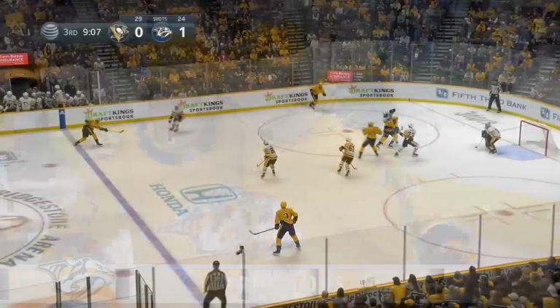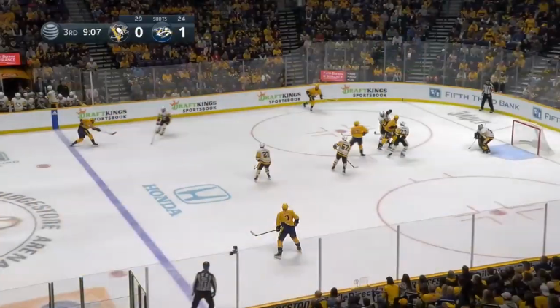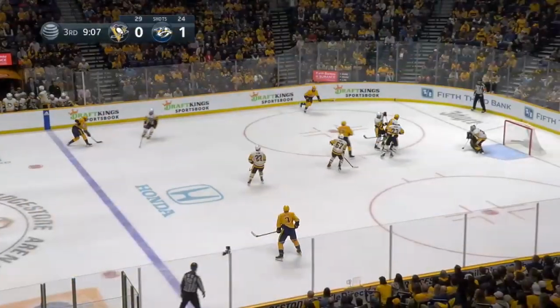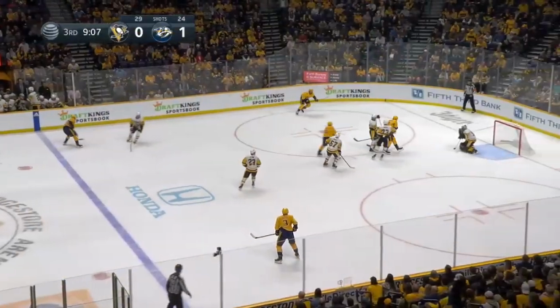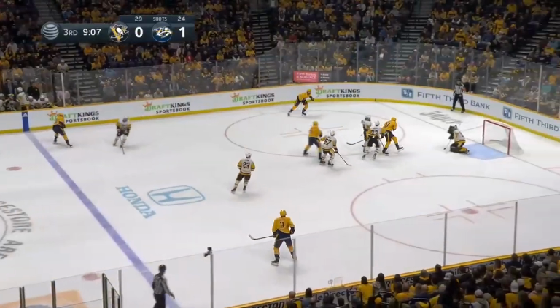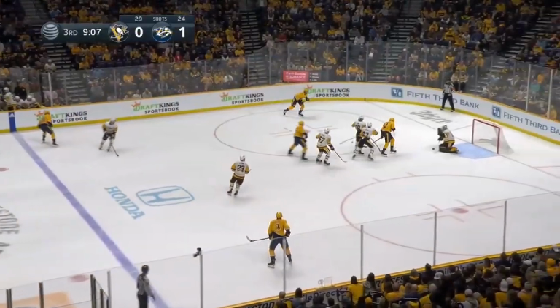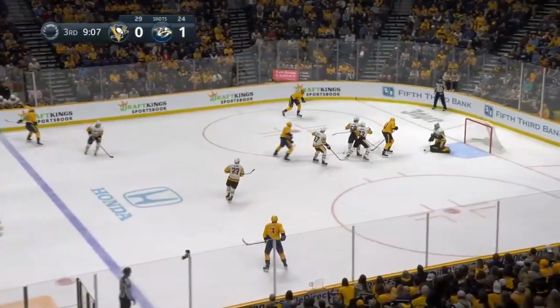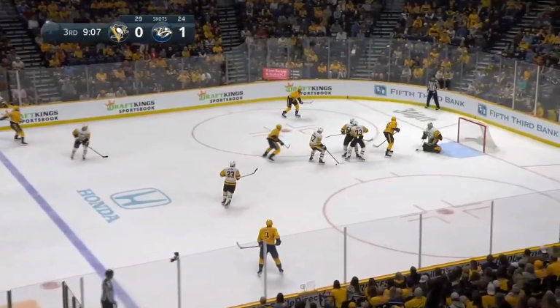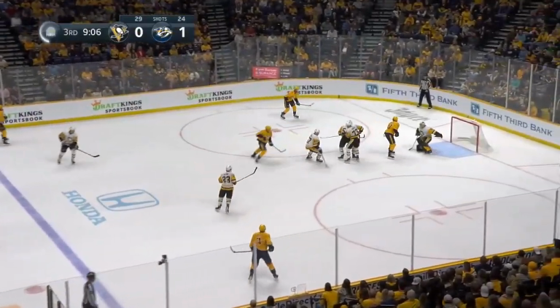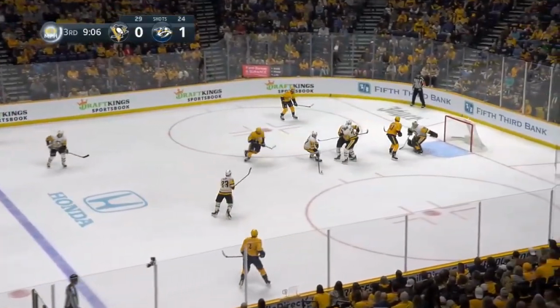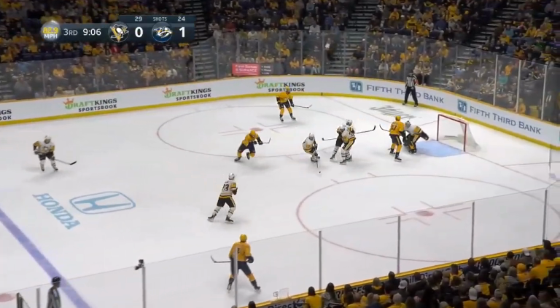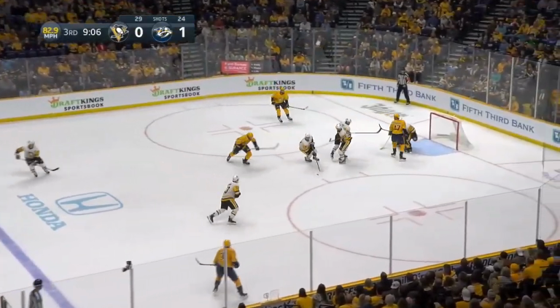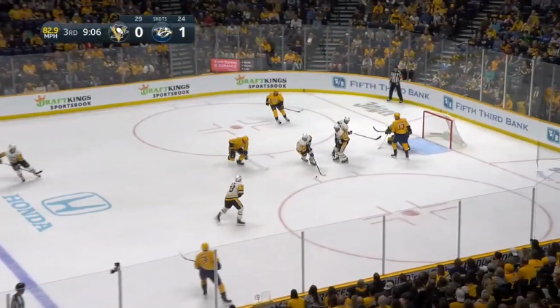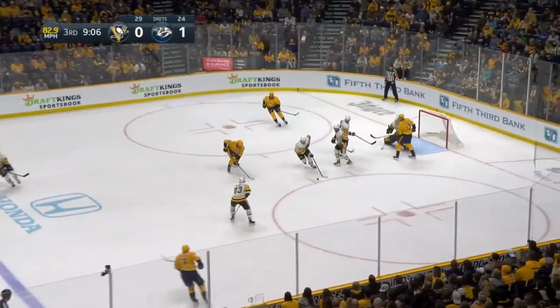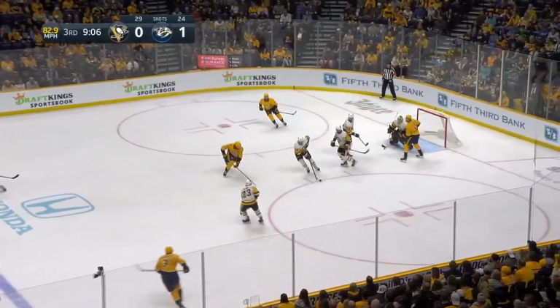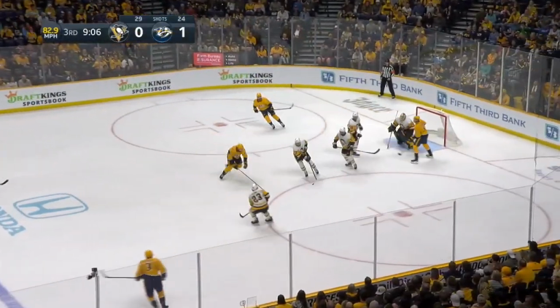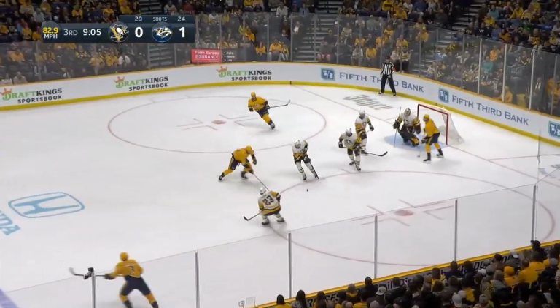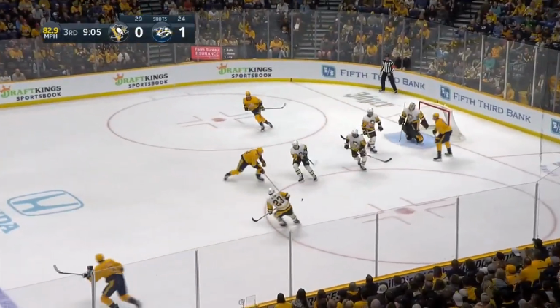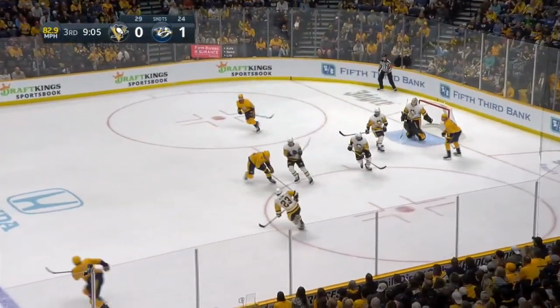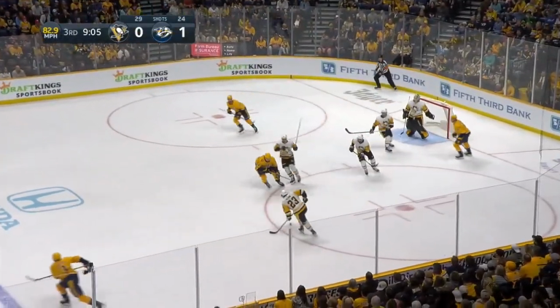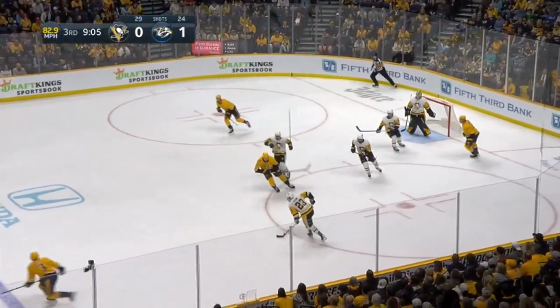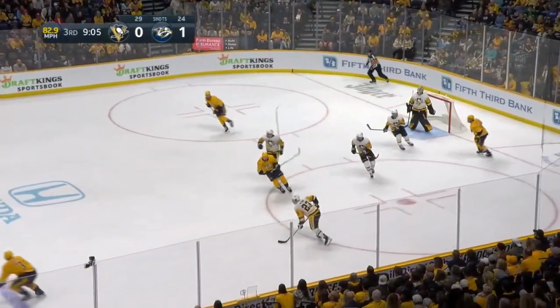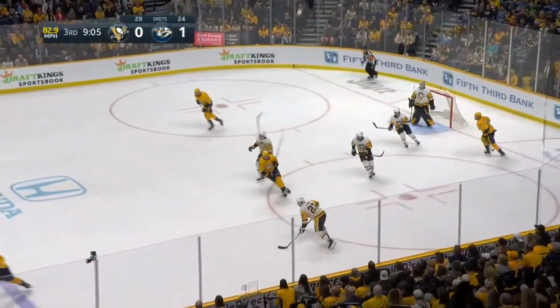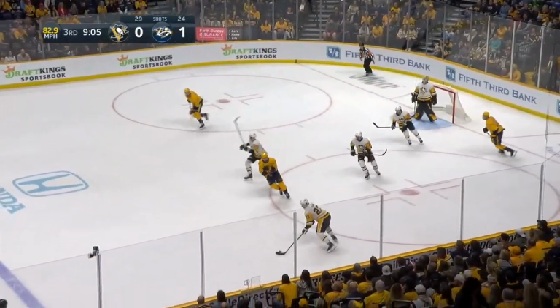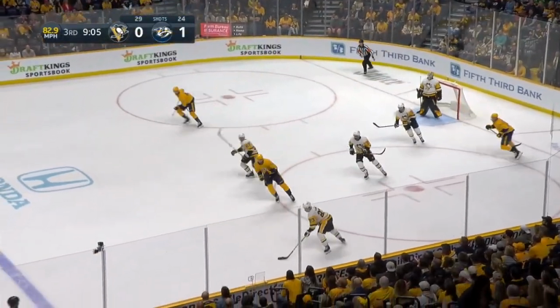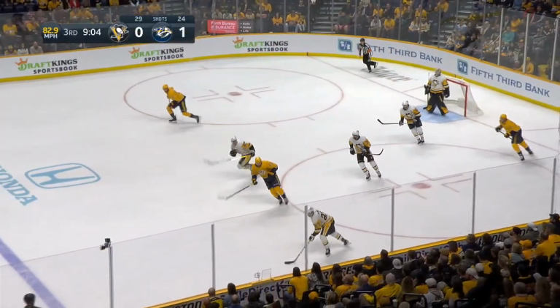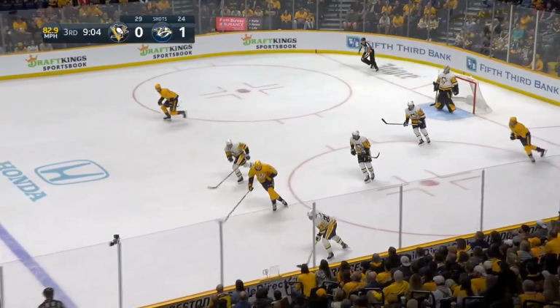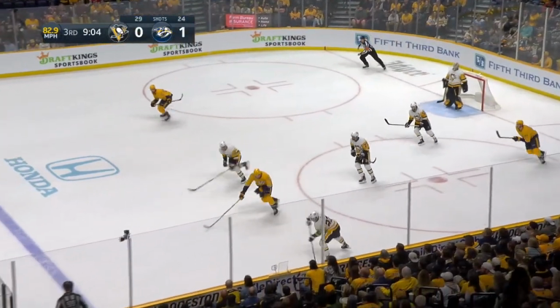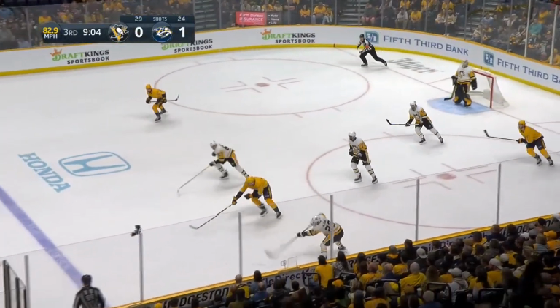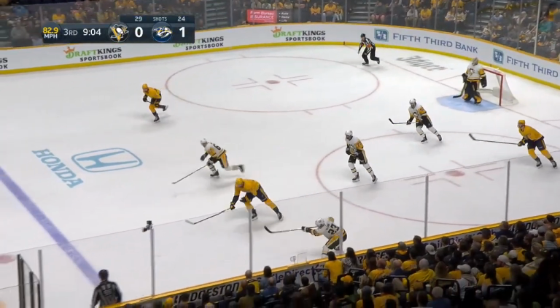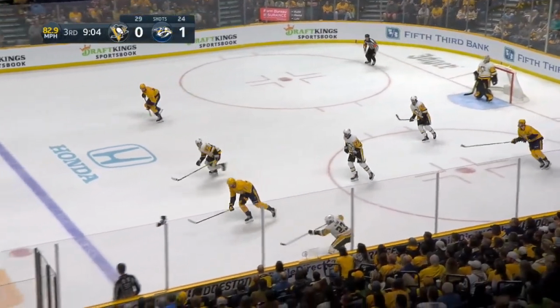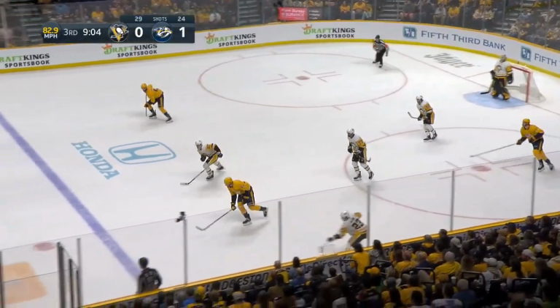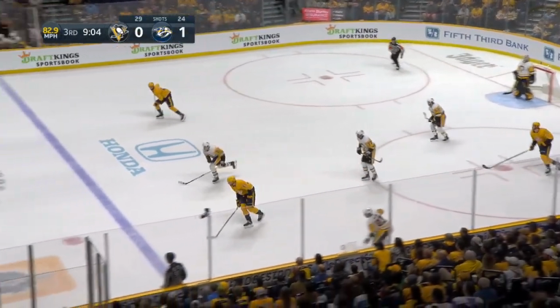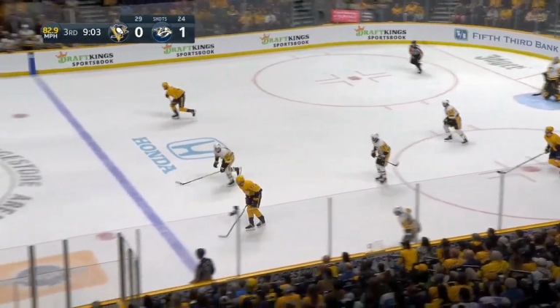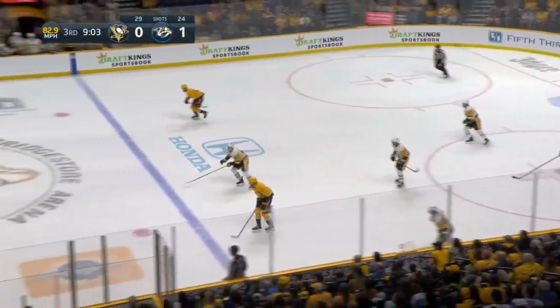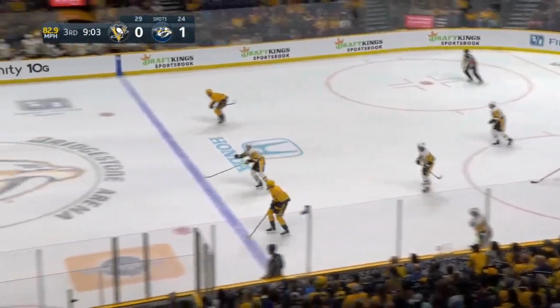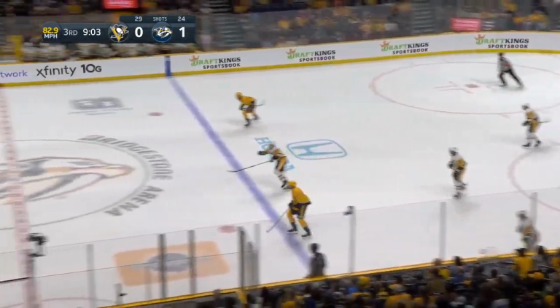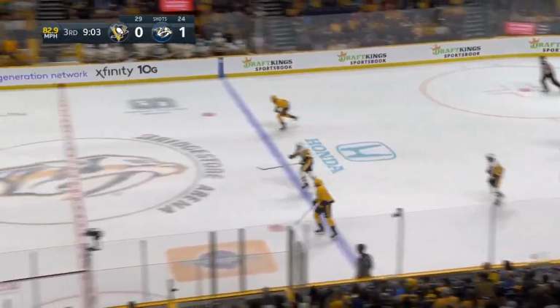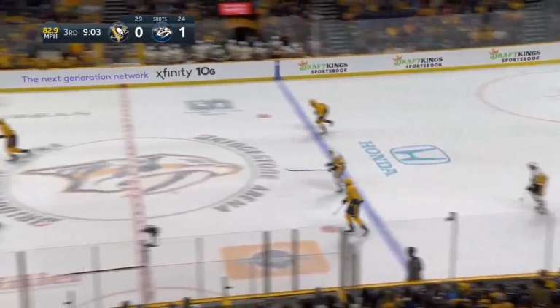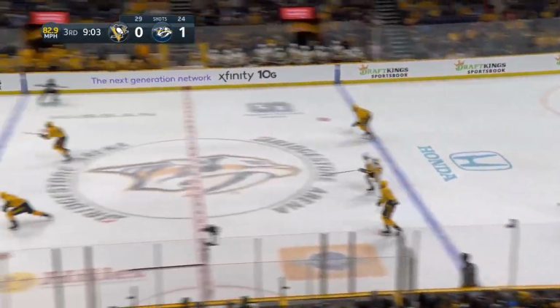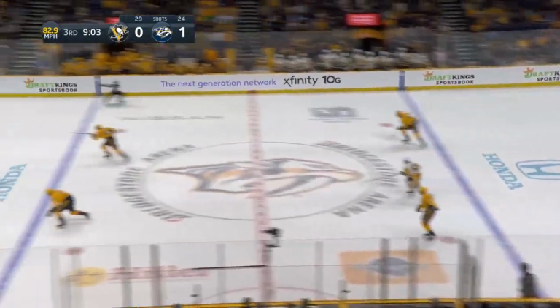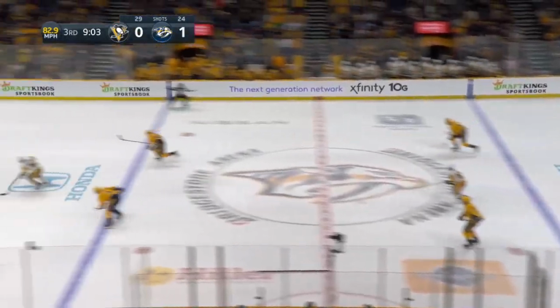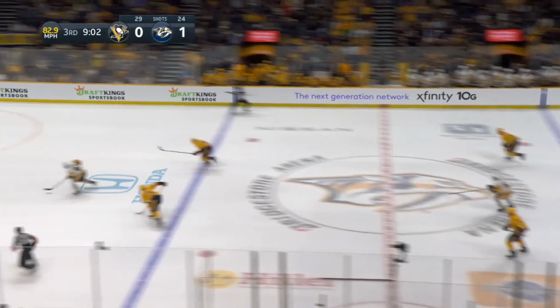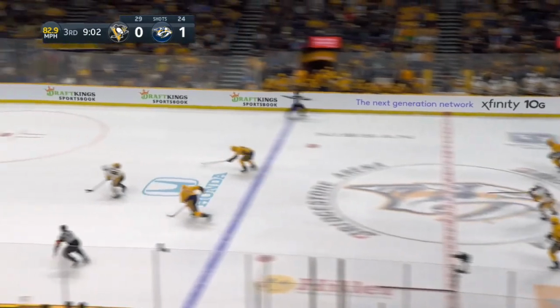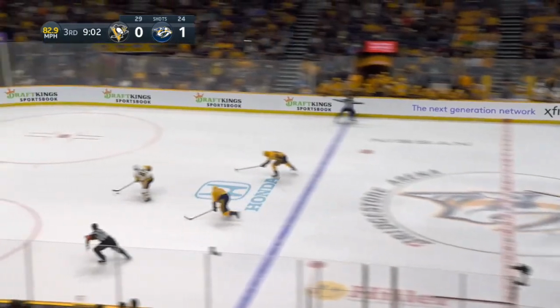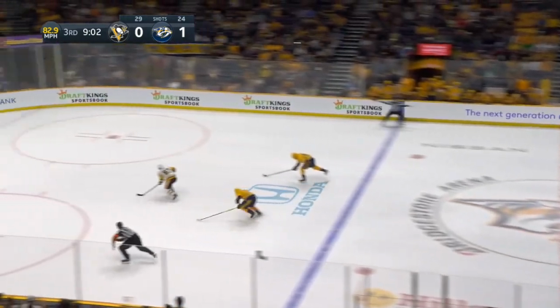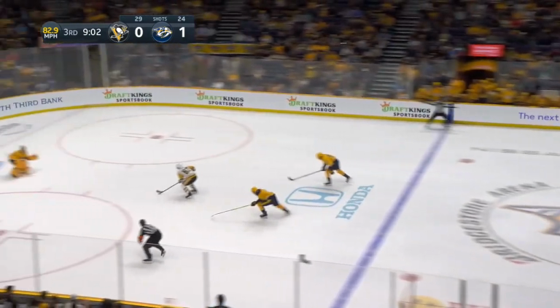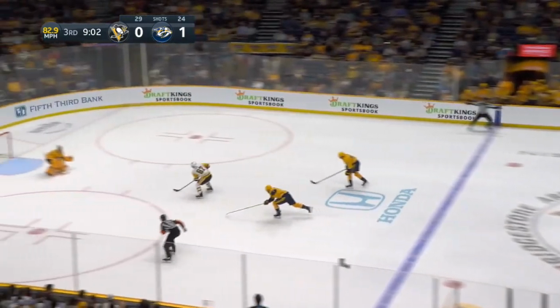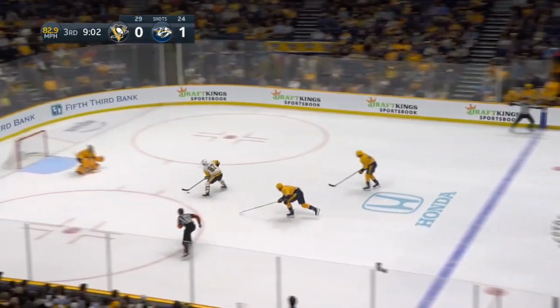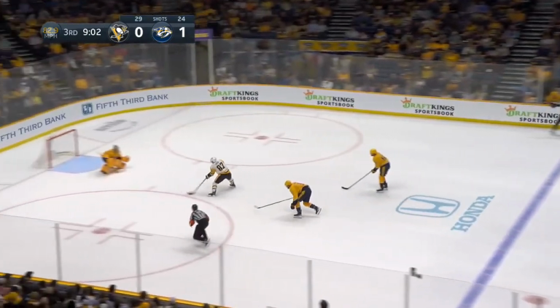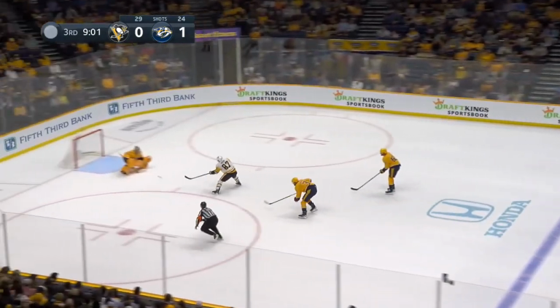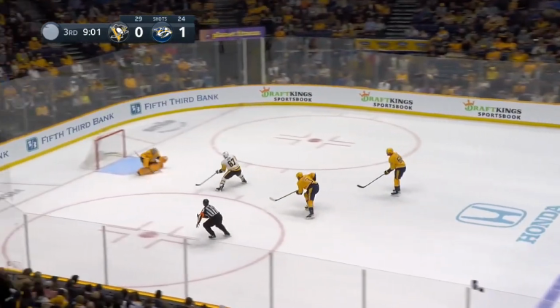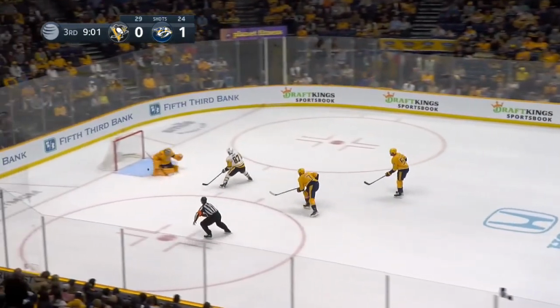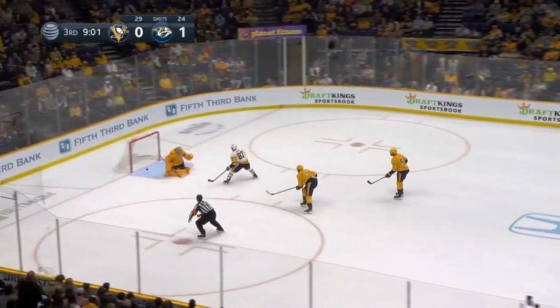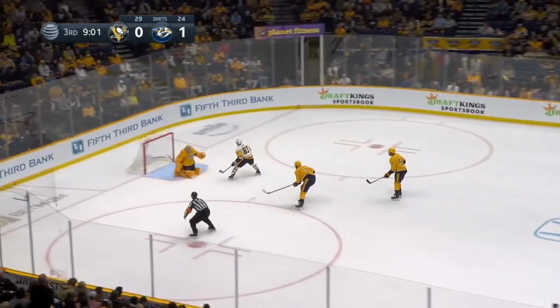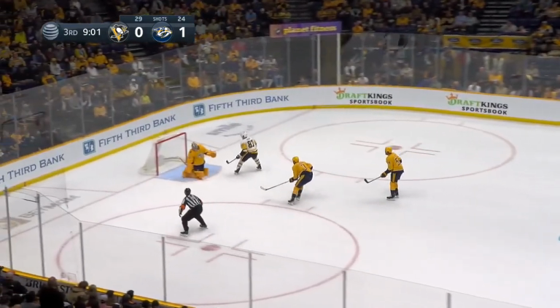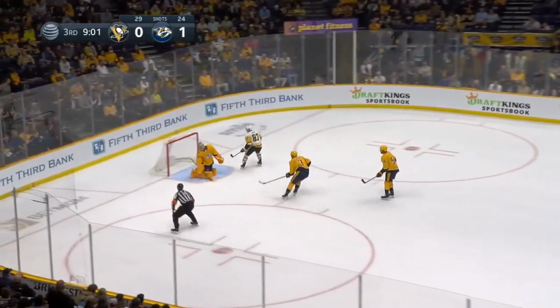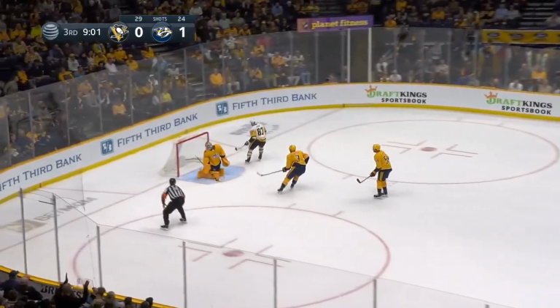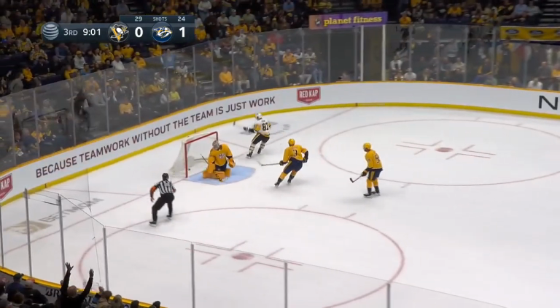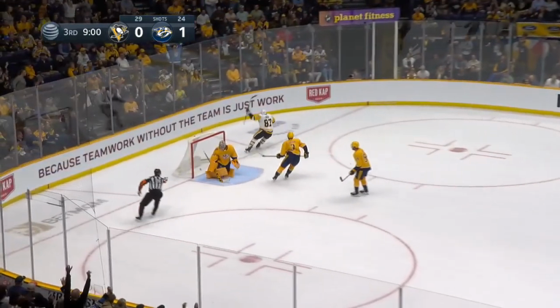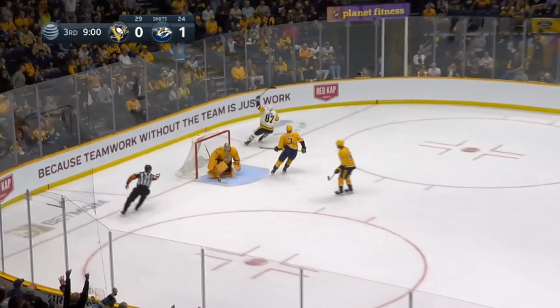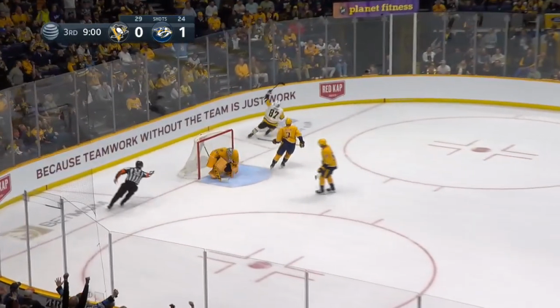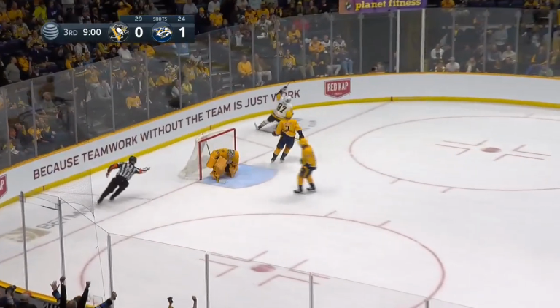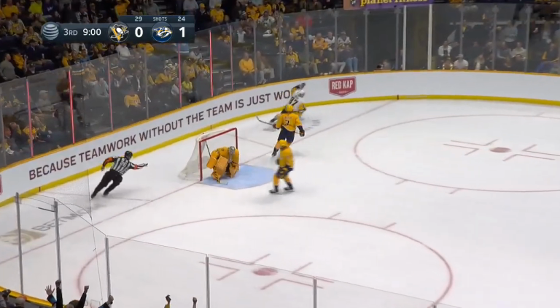Yossi winding, blasting into a crowd and the Penguins recover it. McGinn, quick up — Crosby breakaway and he scores!